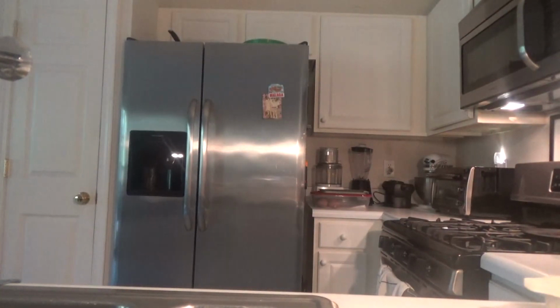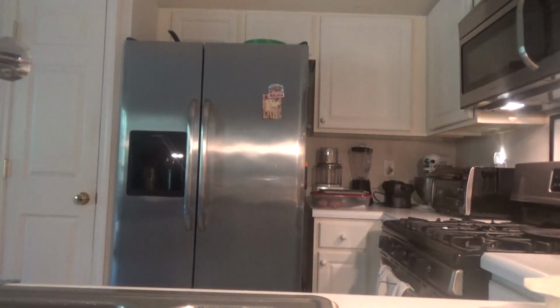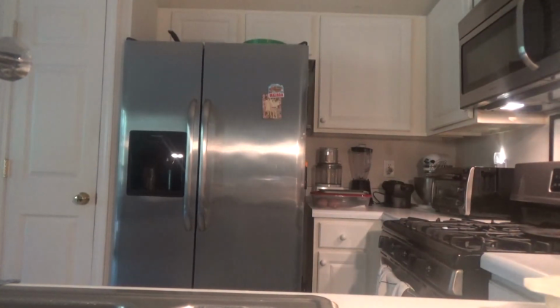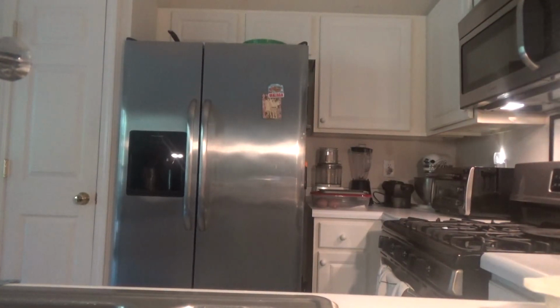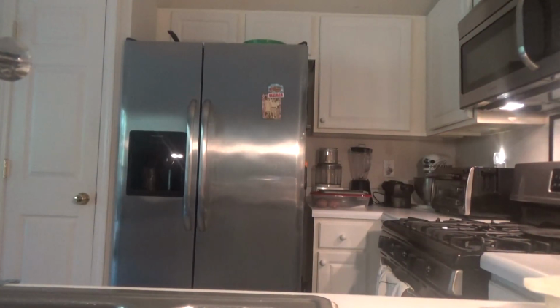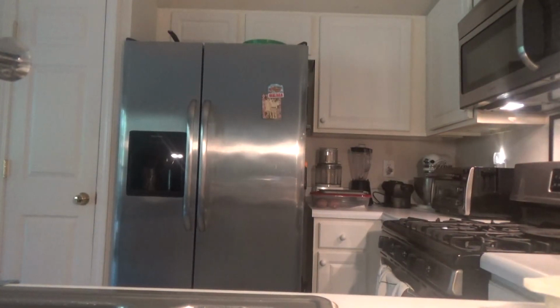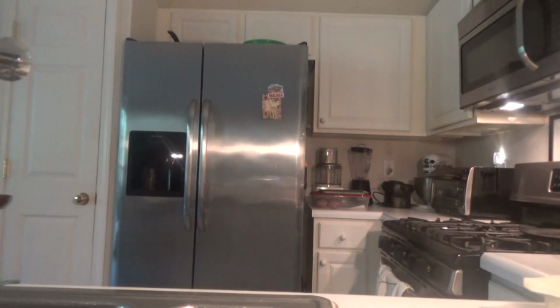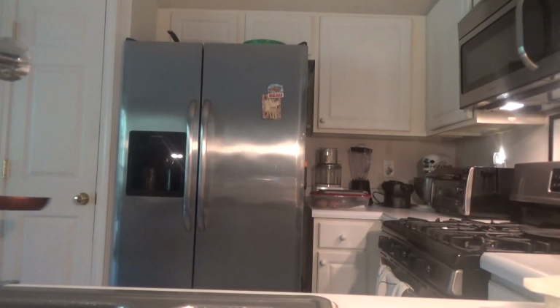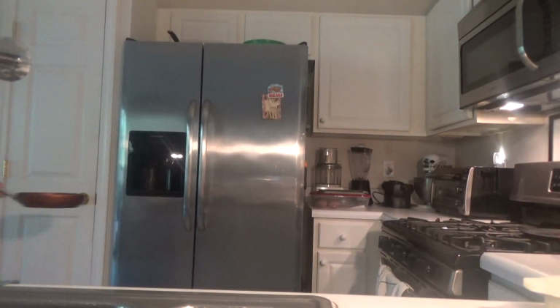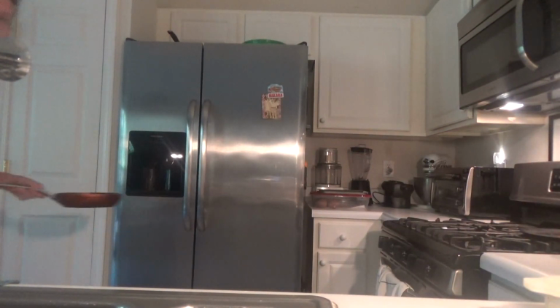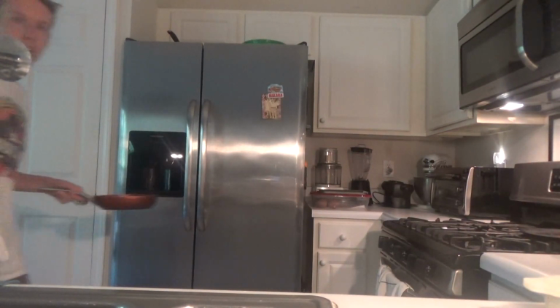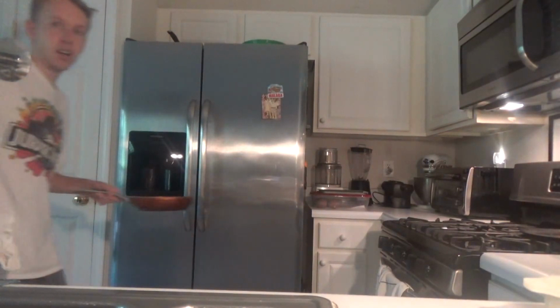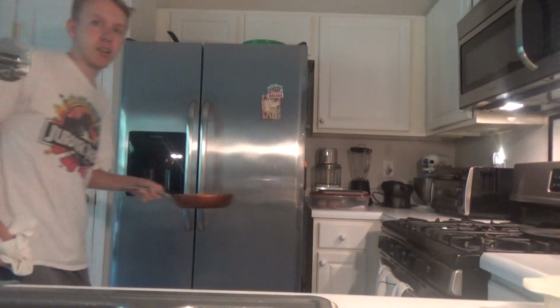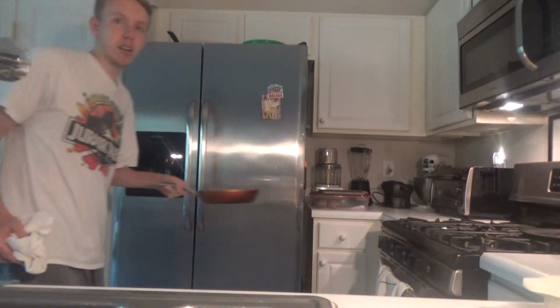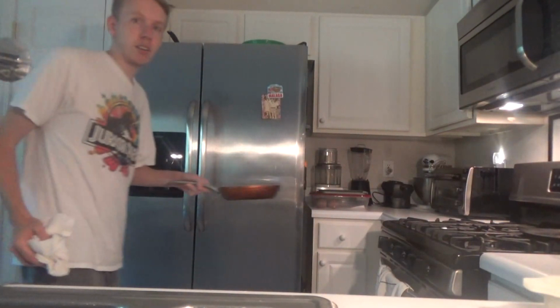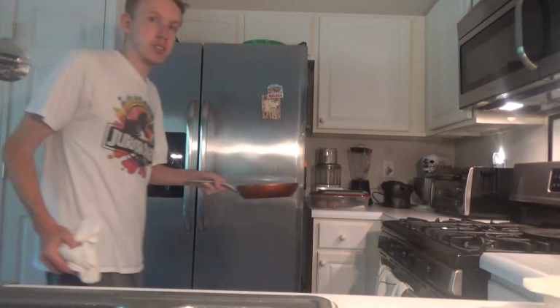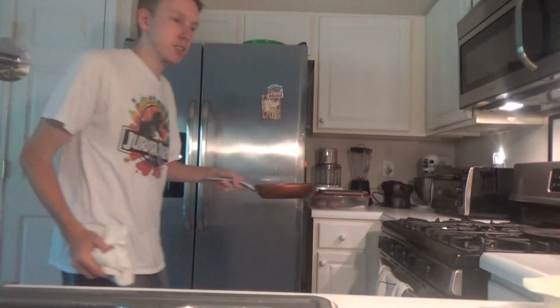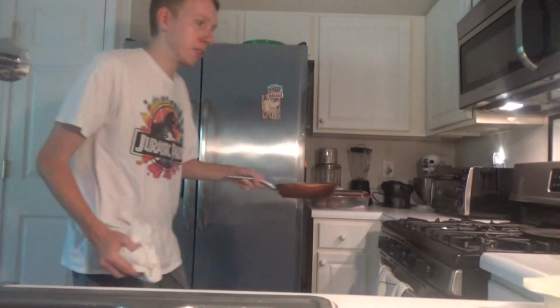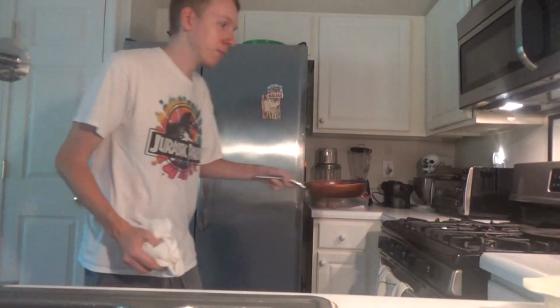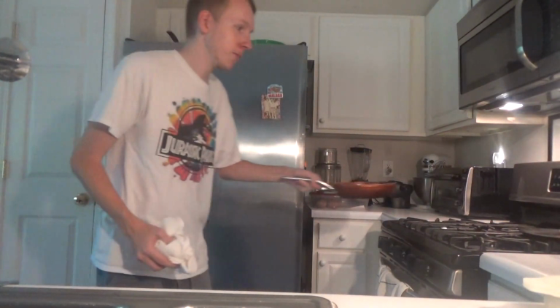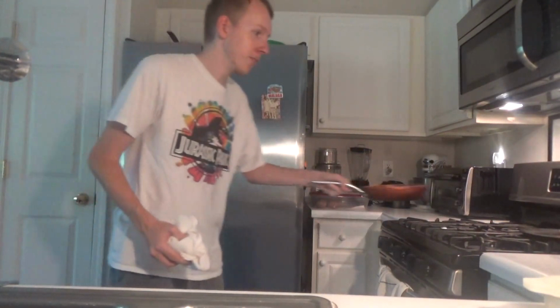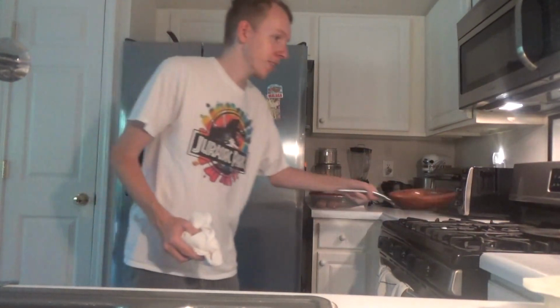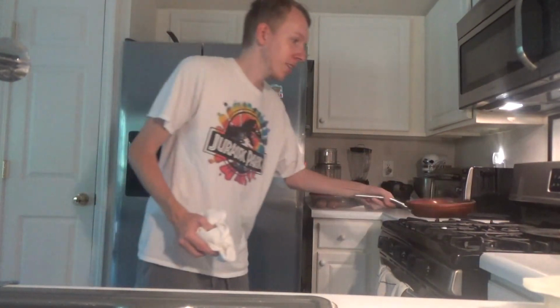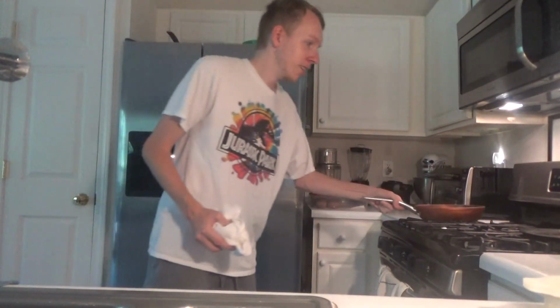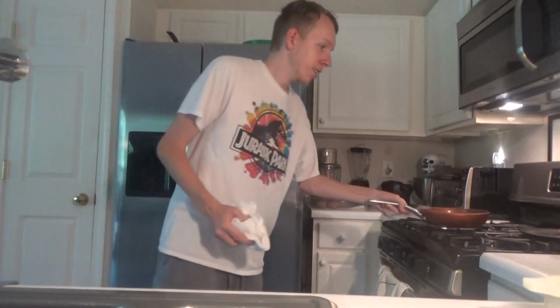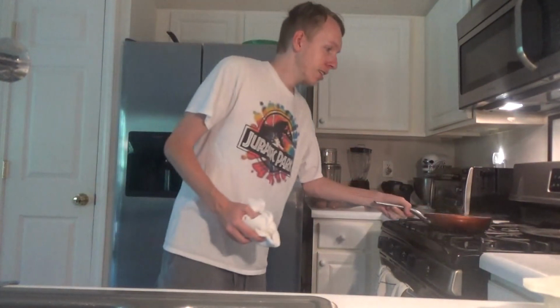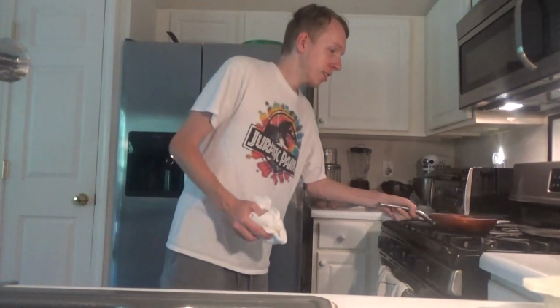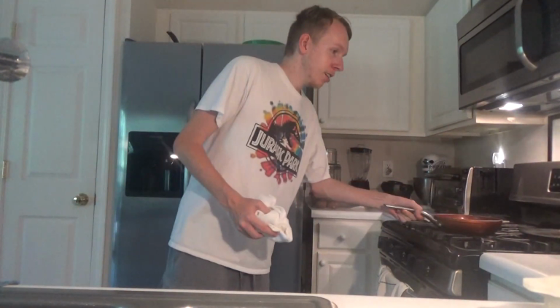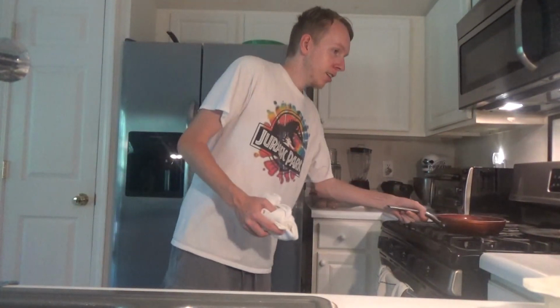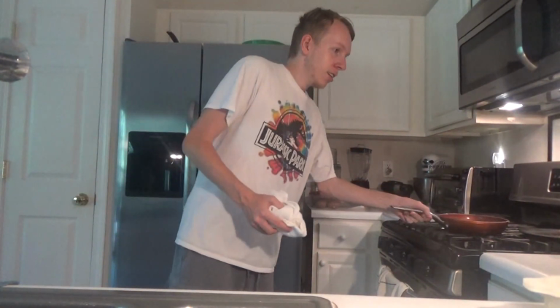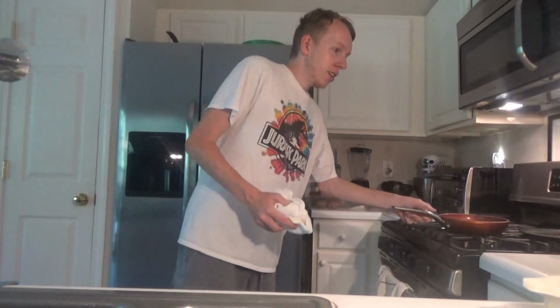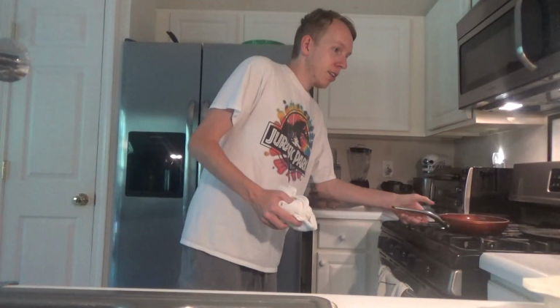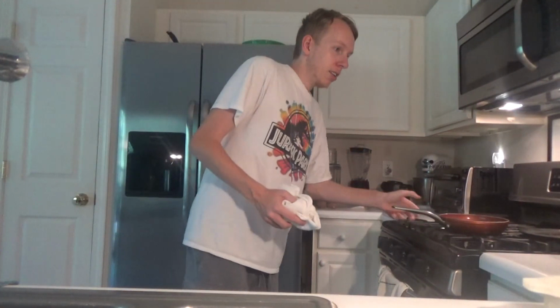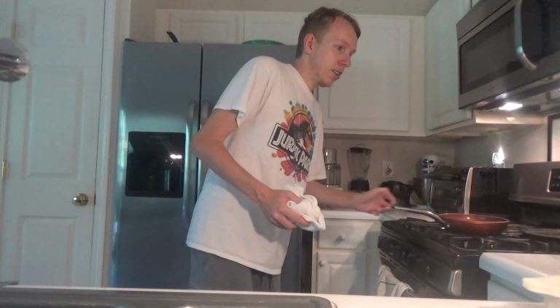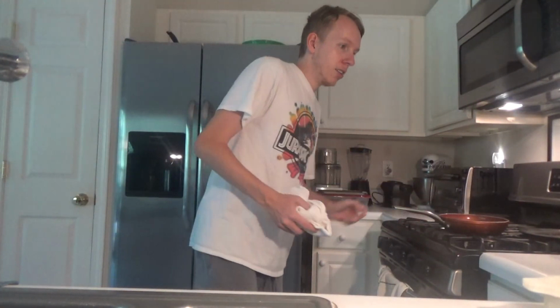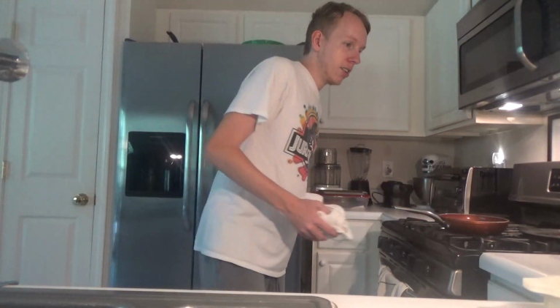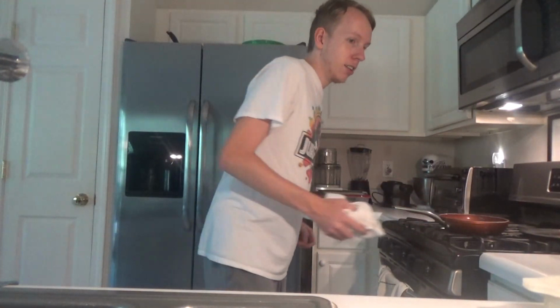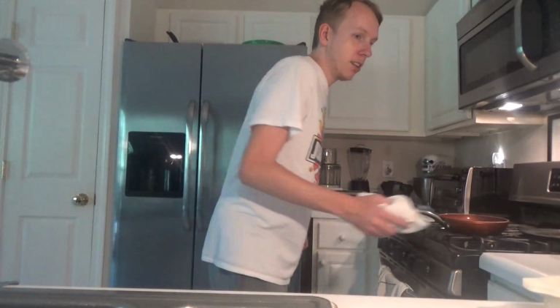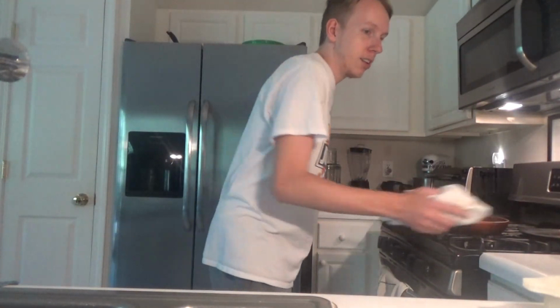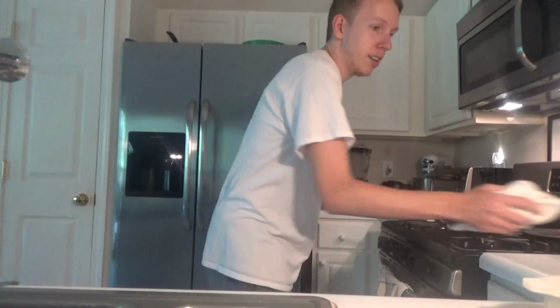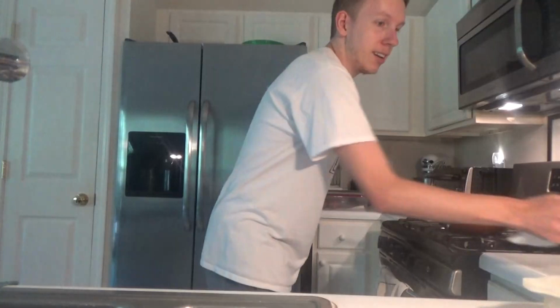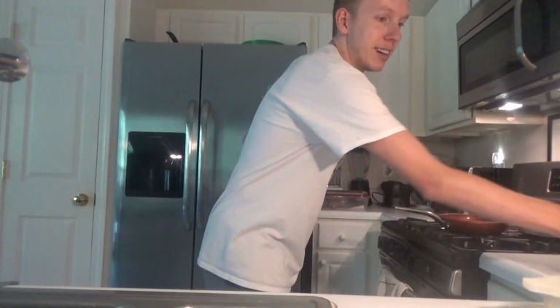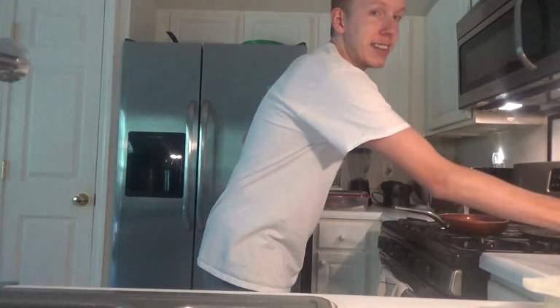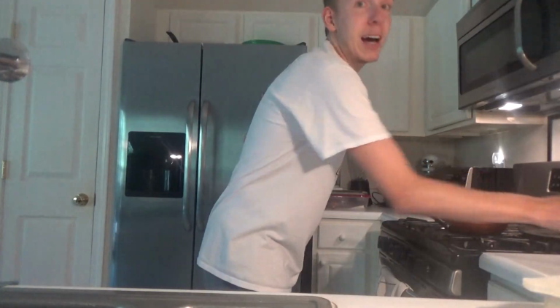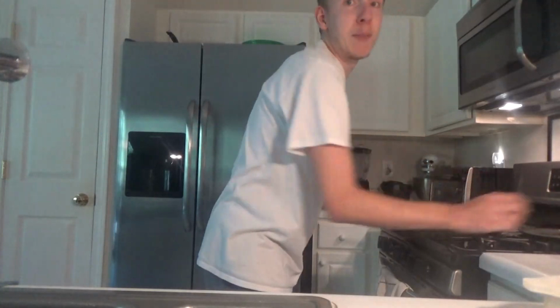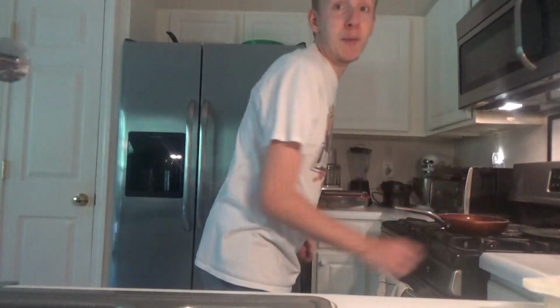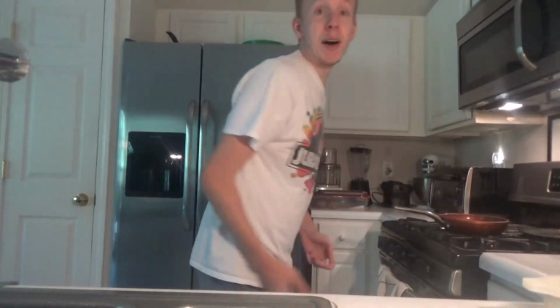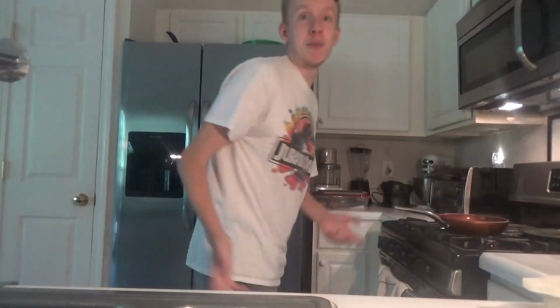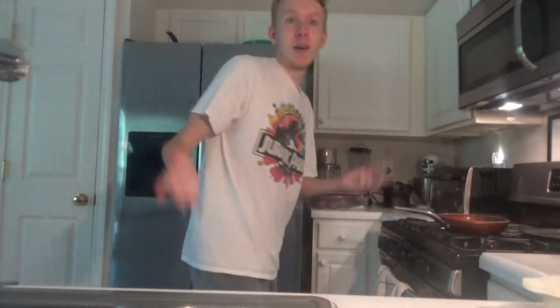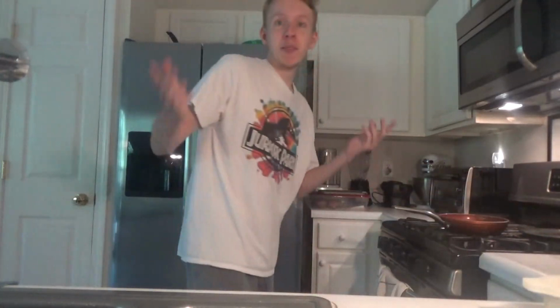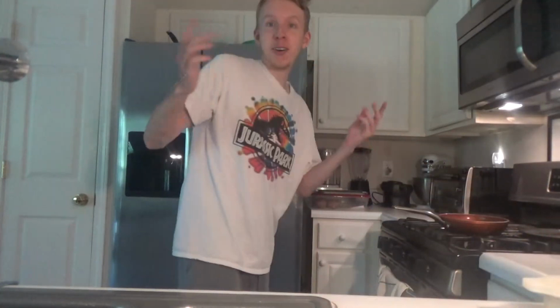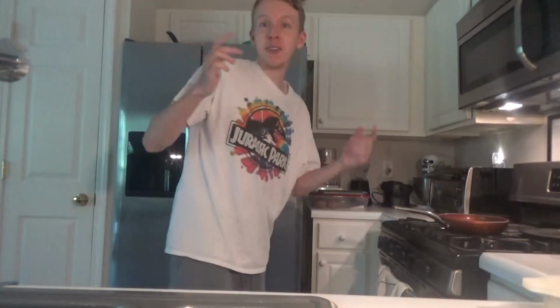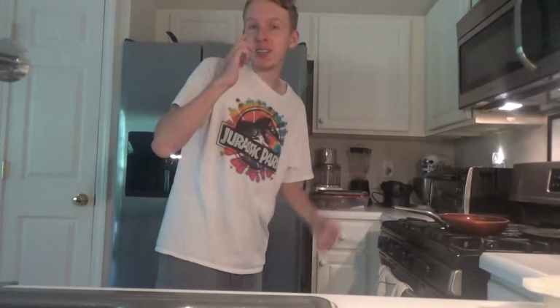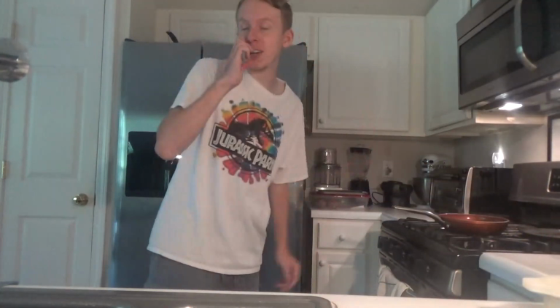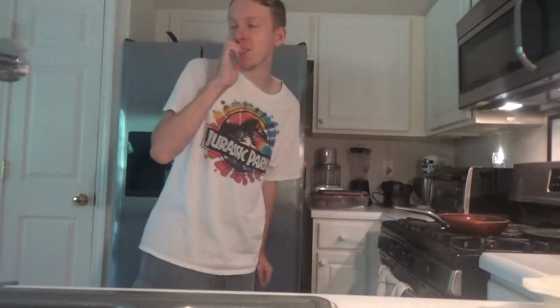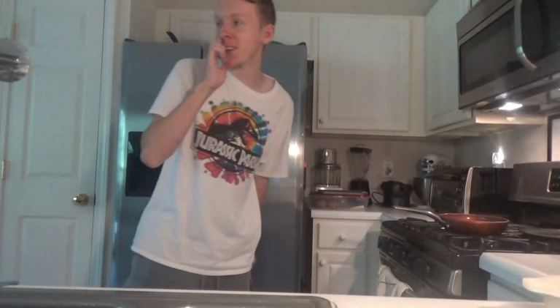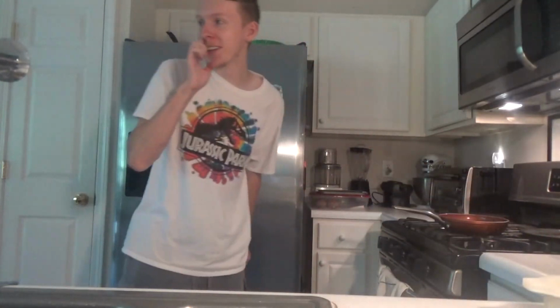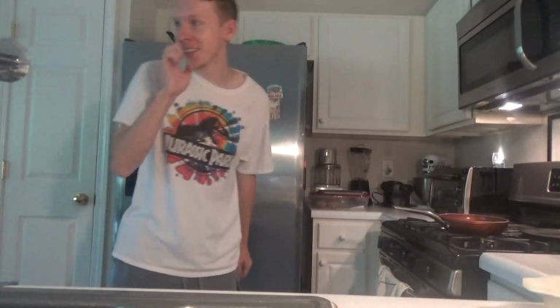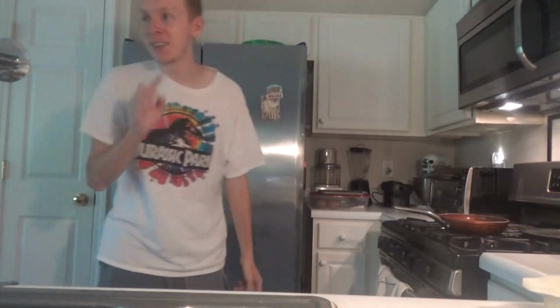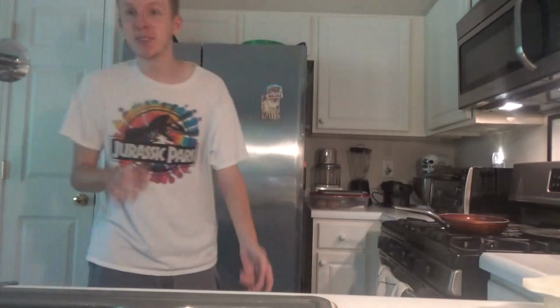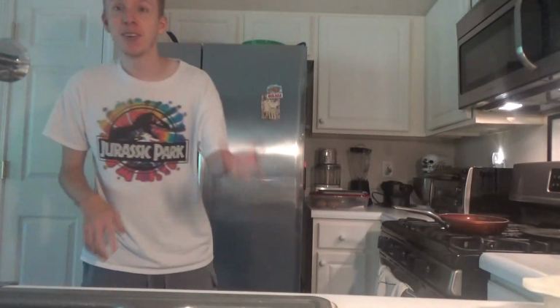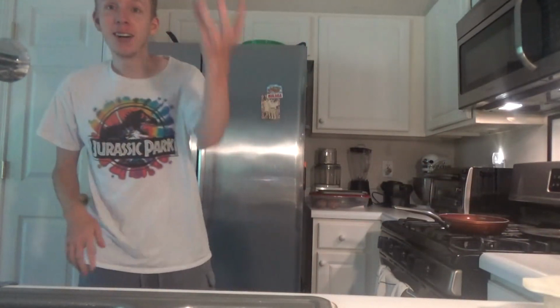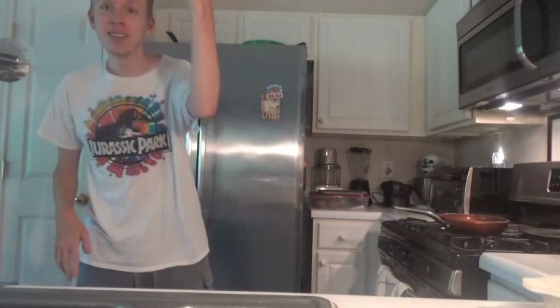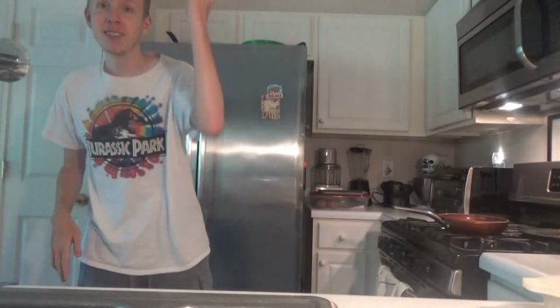Let me know if you need anything. Alright, I'll let you know. You're on your own. Exactly, I'm on my own, yeah, with a captive audience.